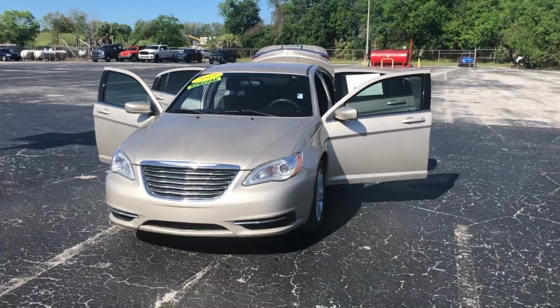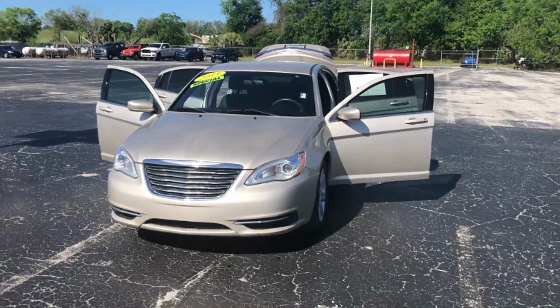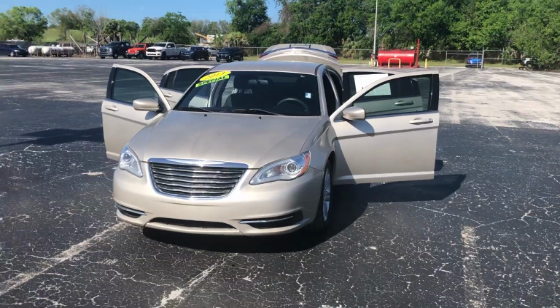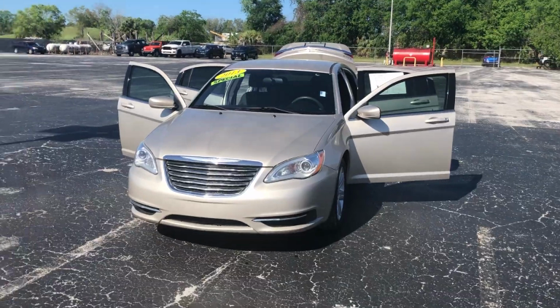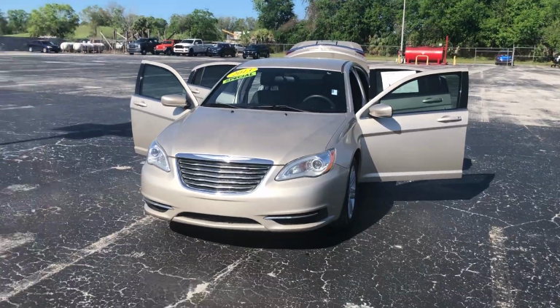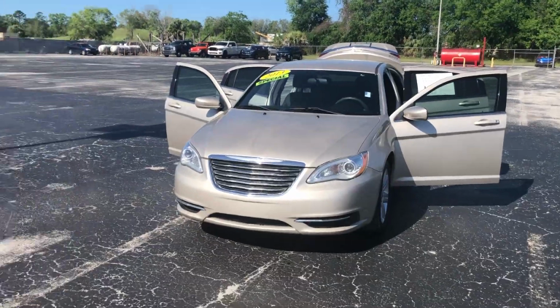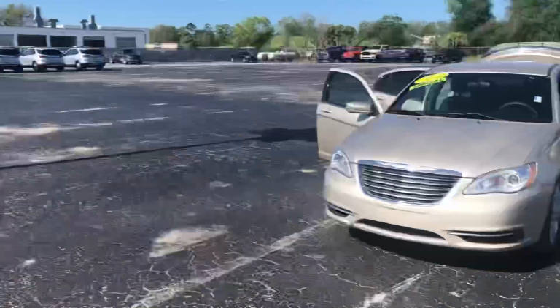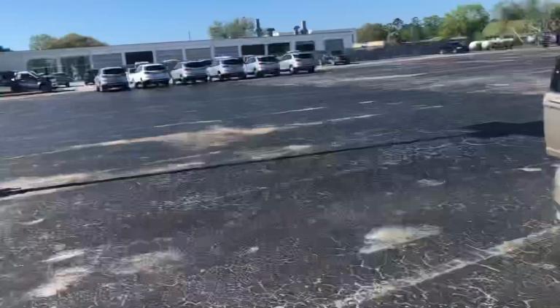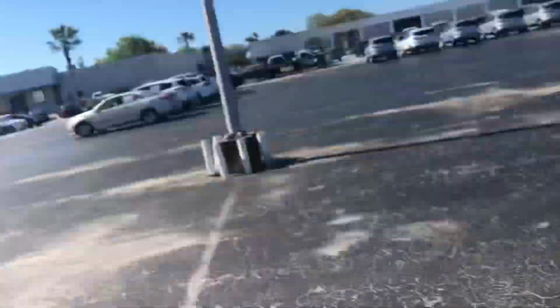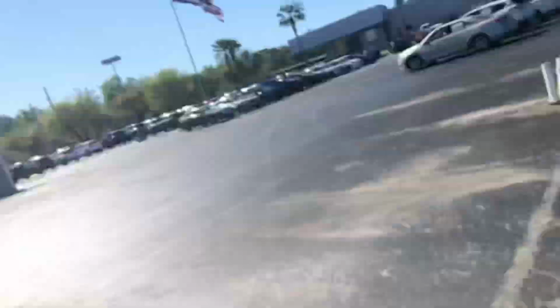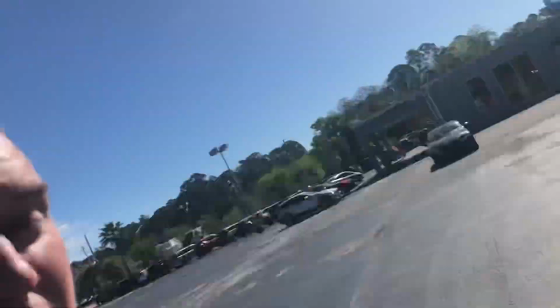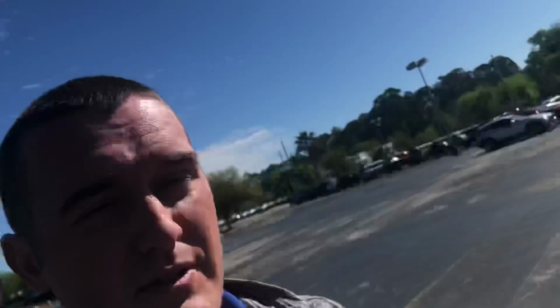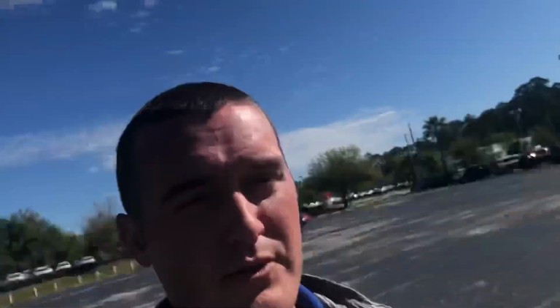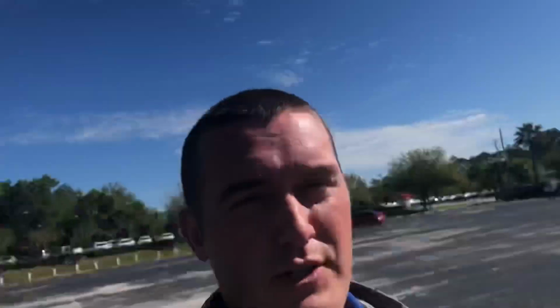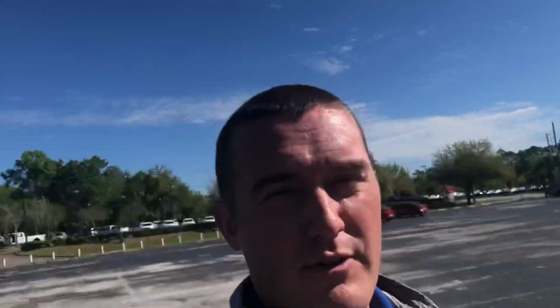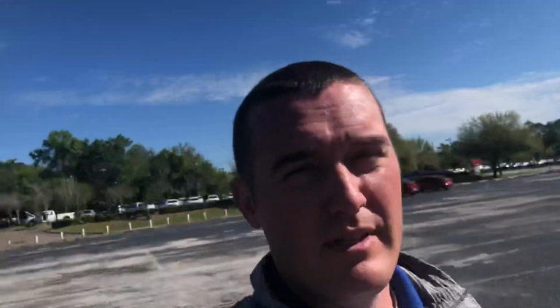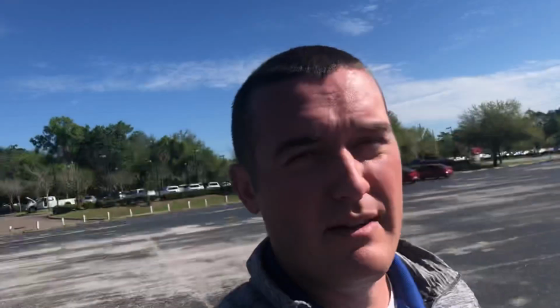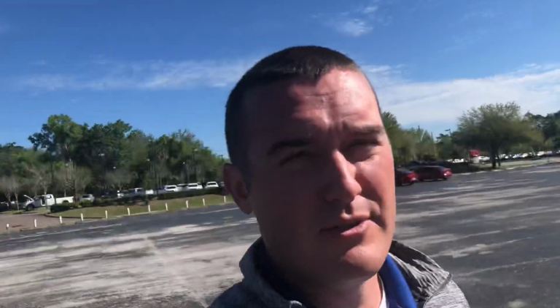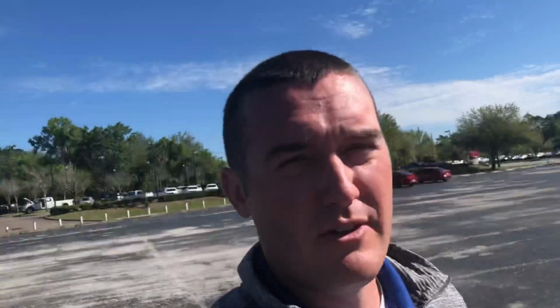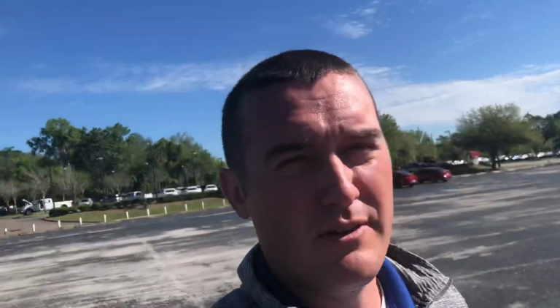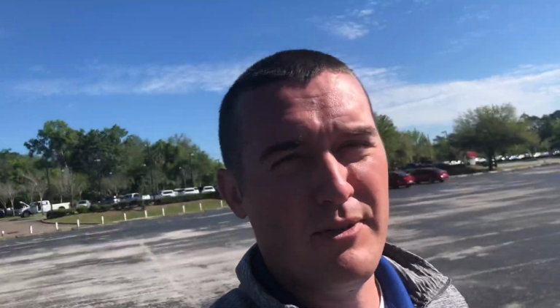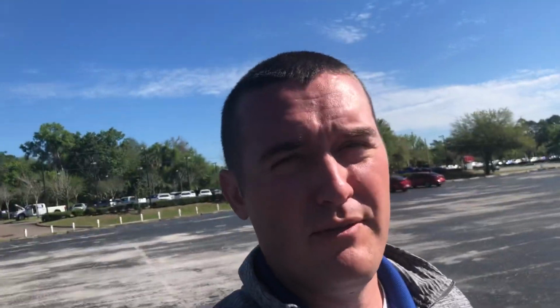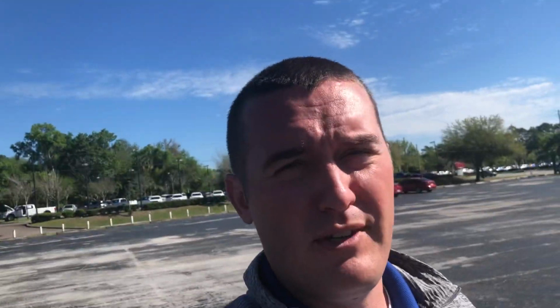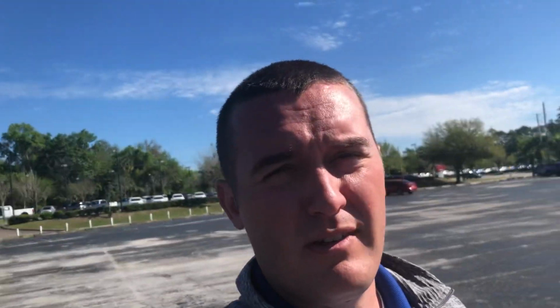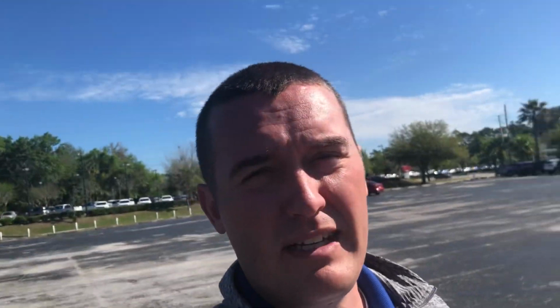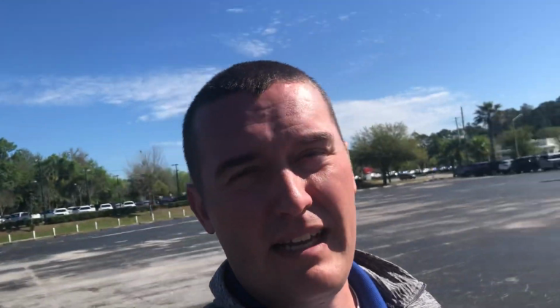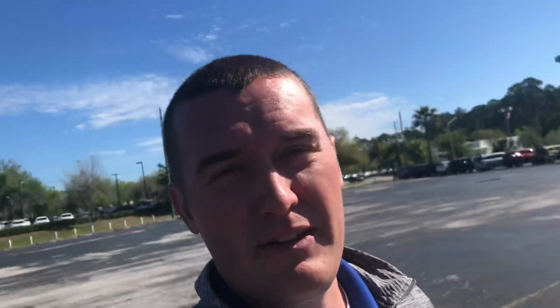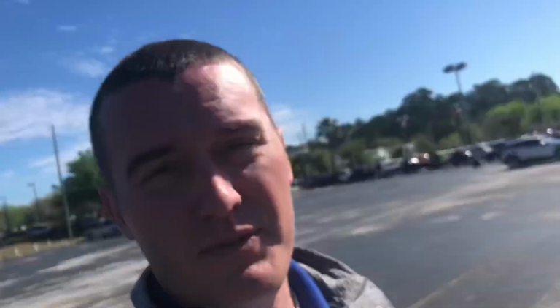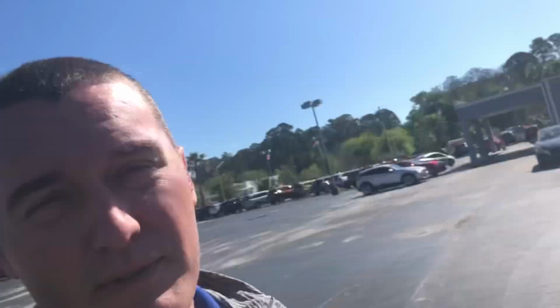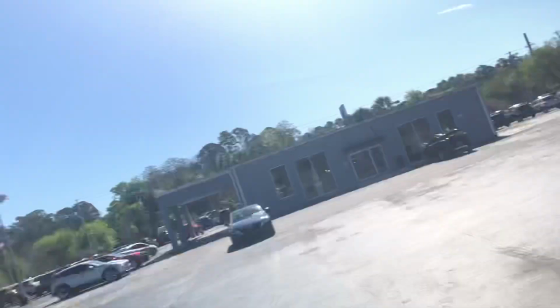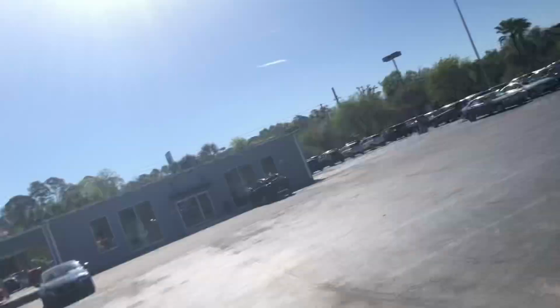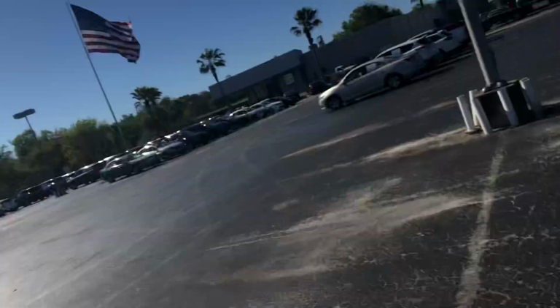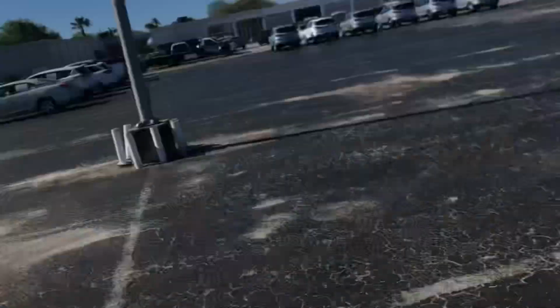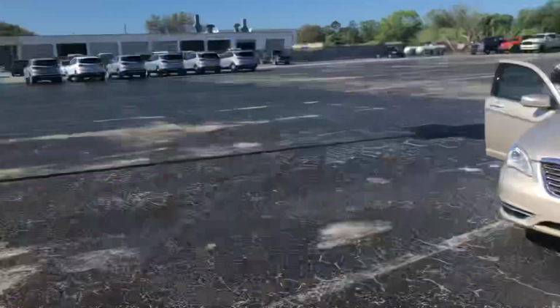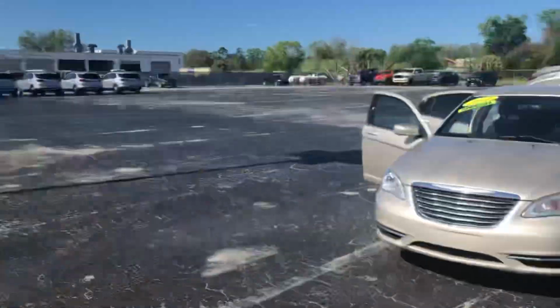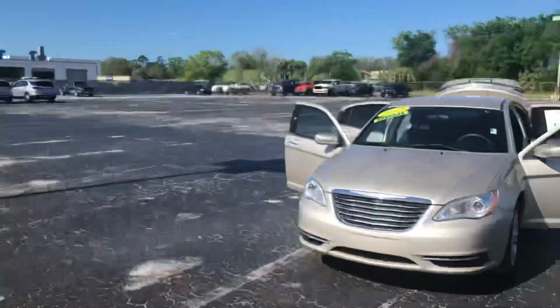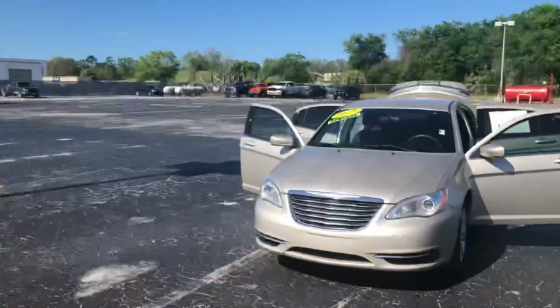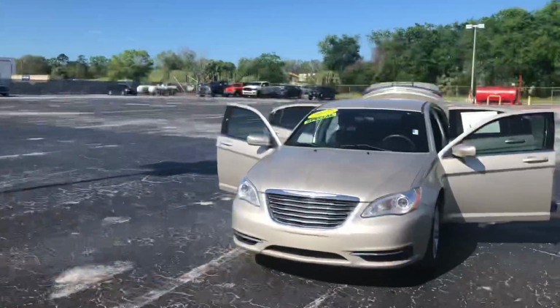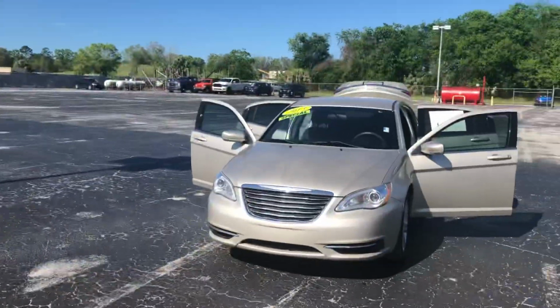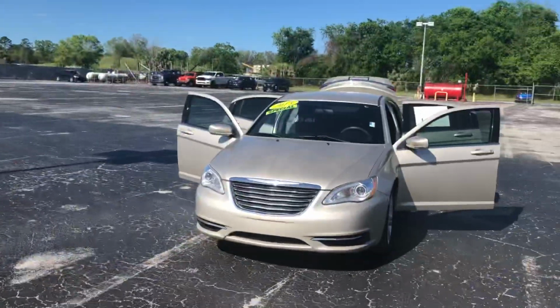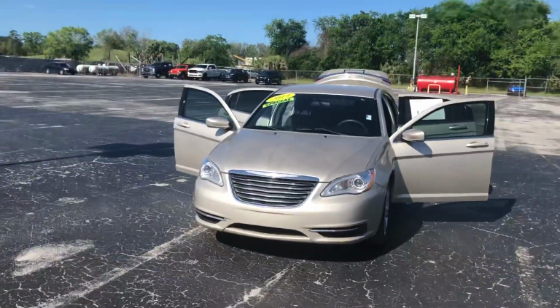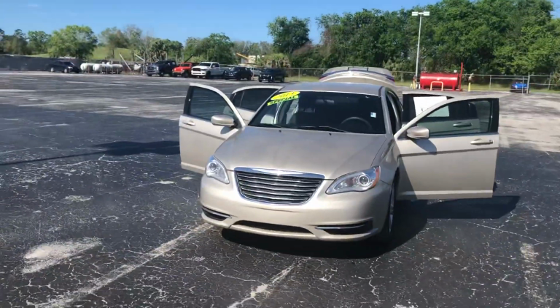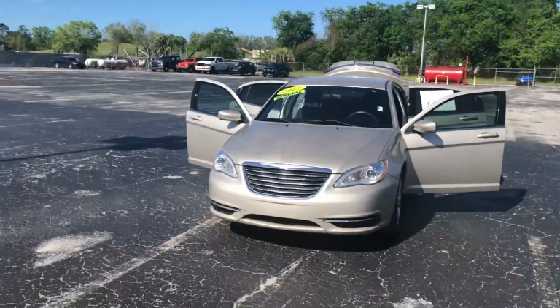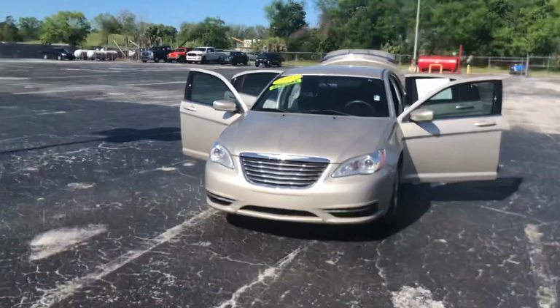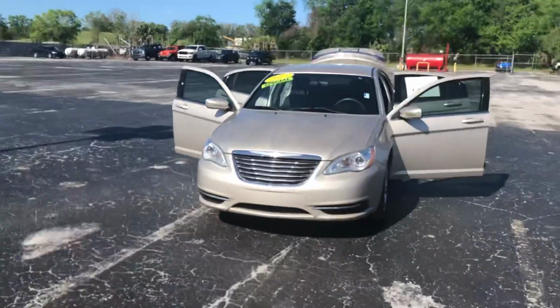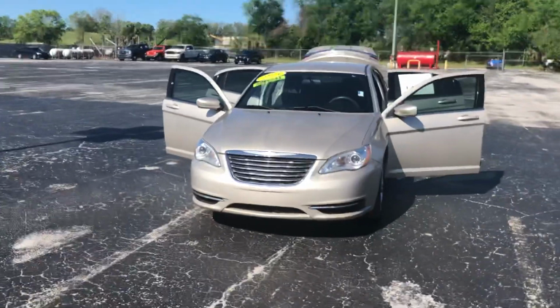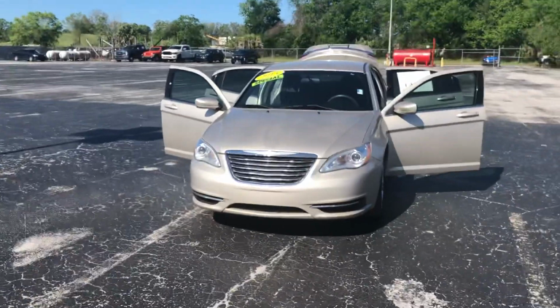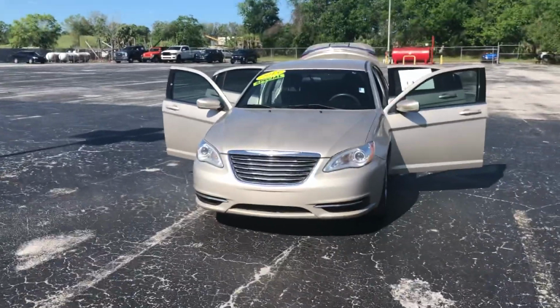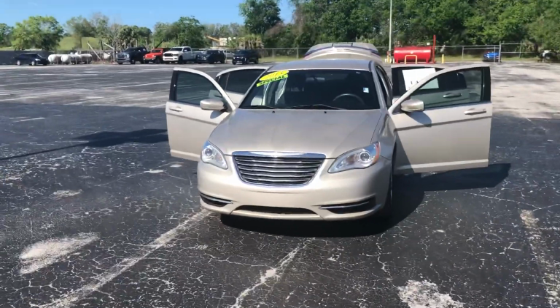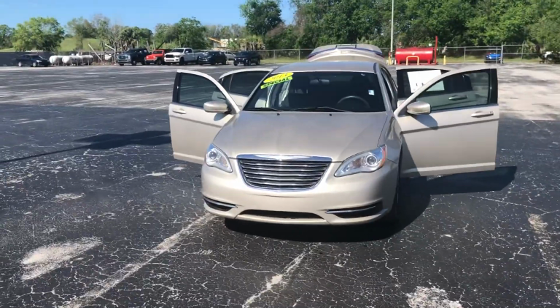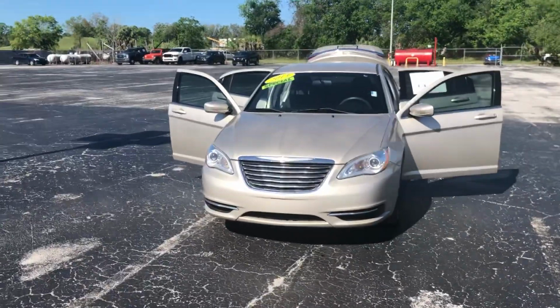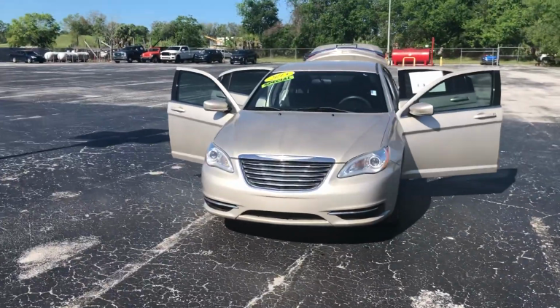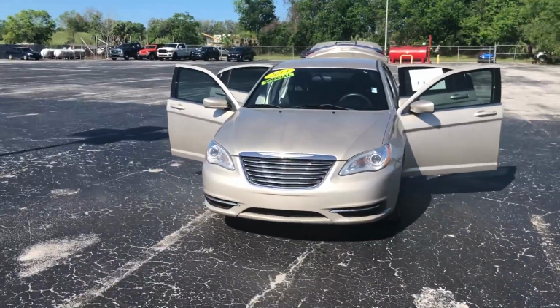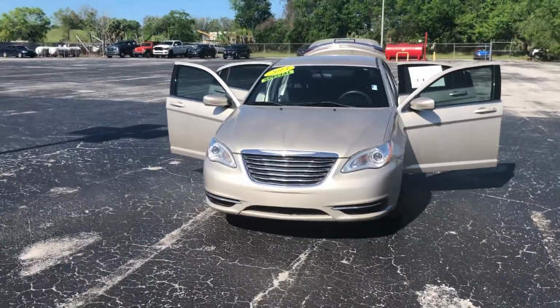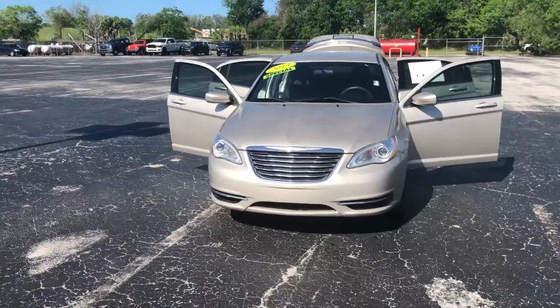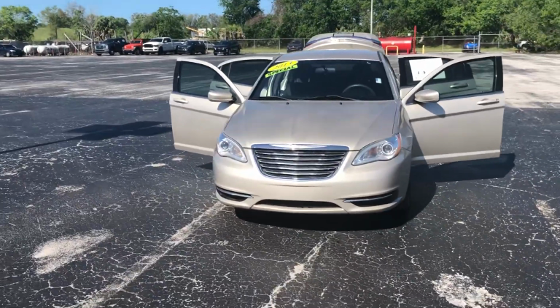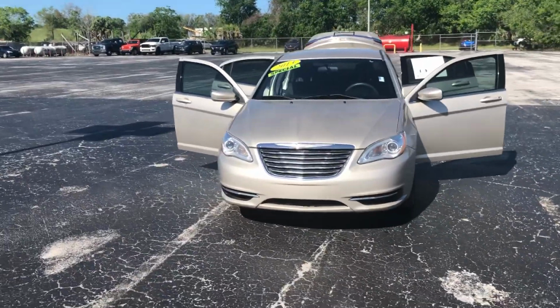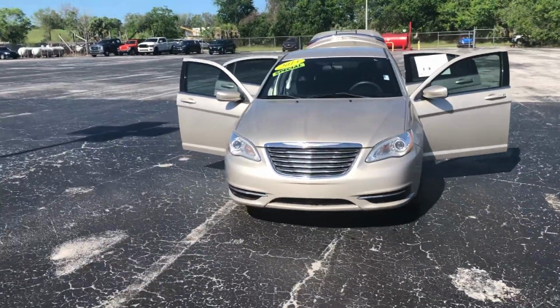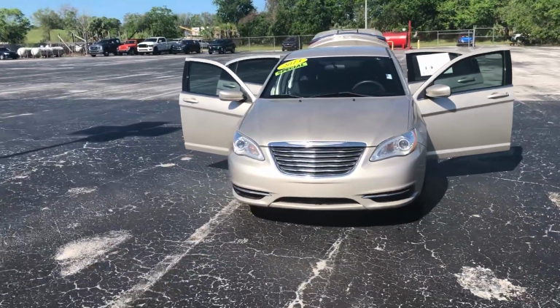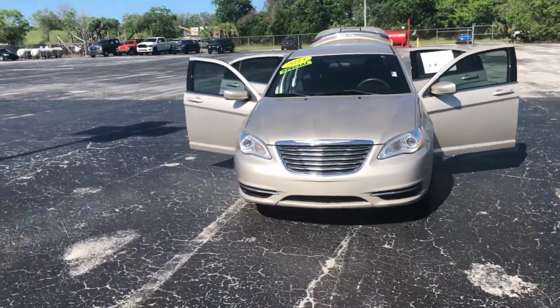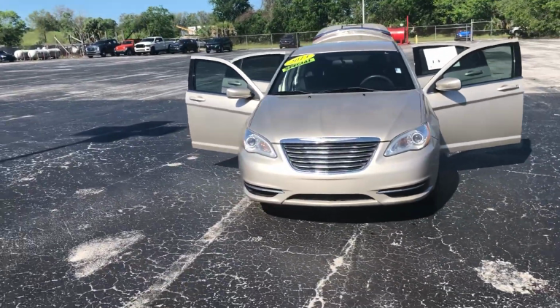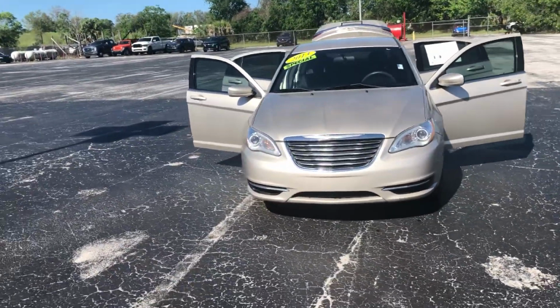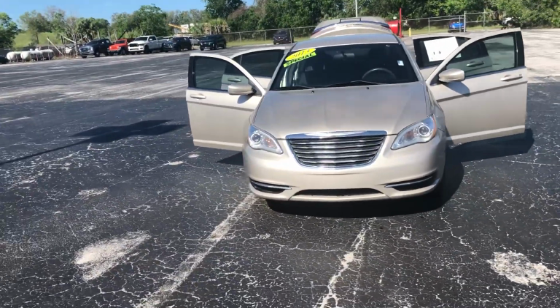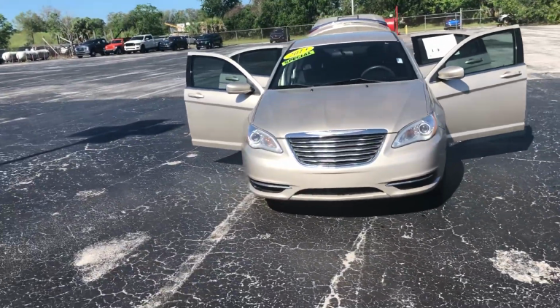Hey, good morning Hannah. This is Joe with Davis Automotive here in Gainesville. Just wanted to send you a good walk-around video of the vehicle that you're interested in.